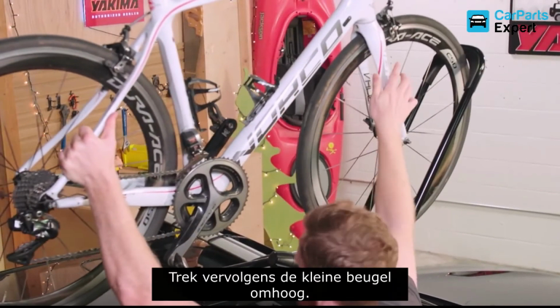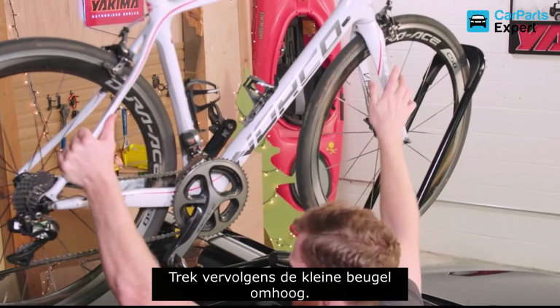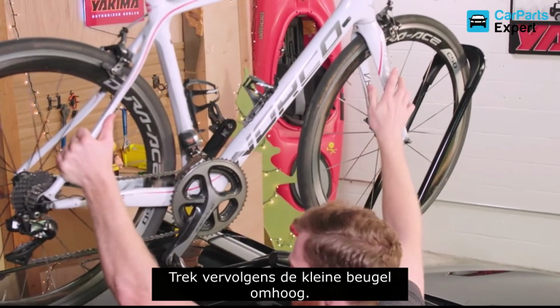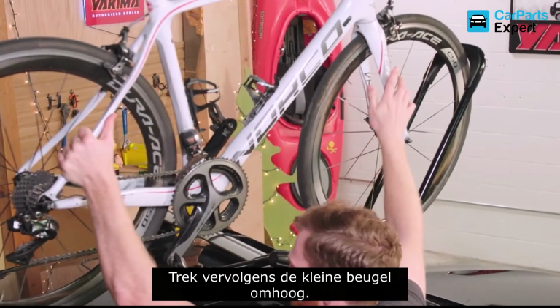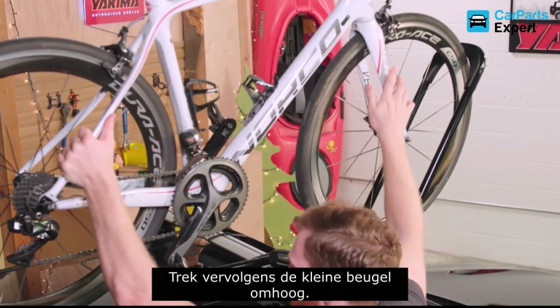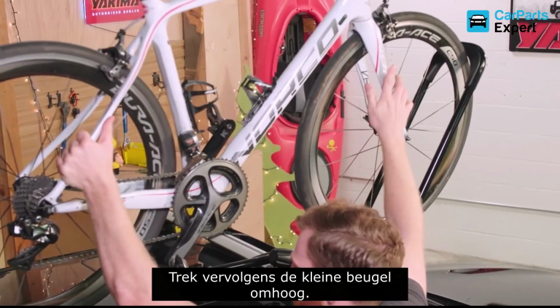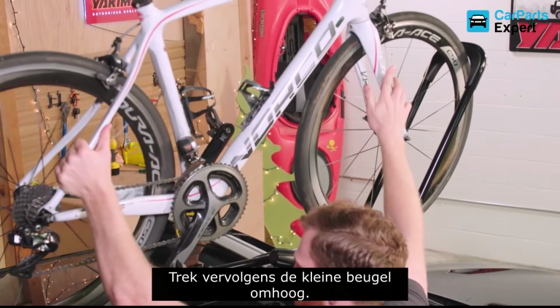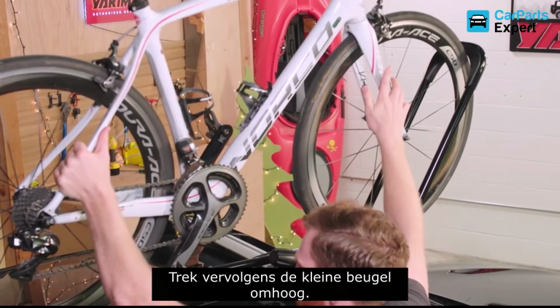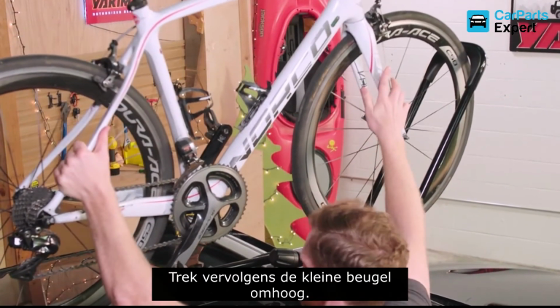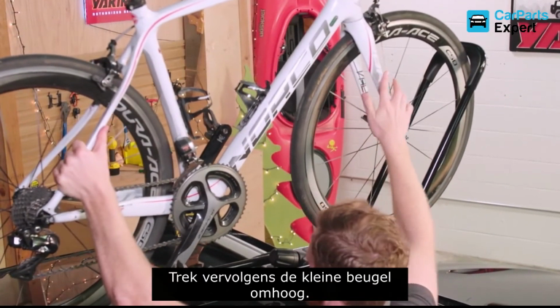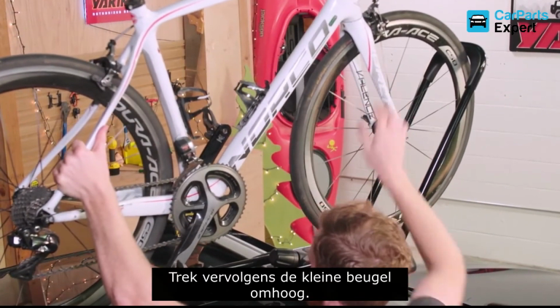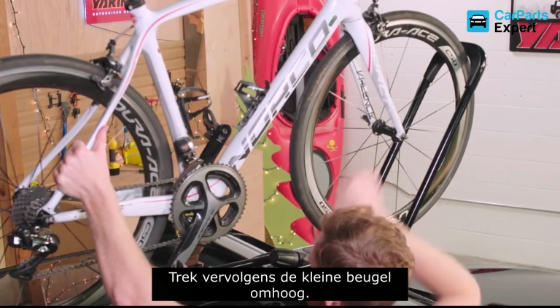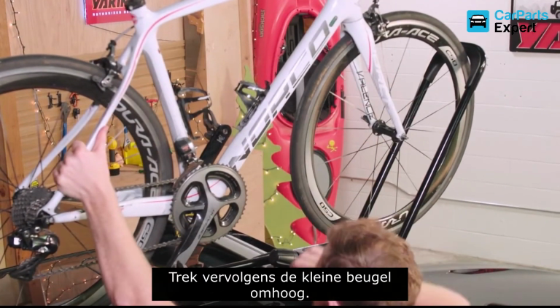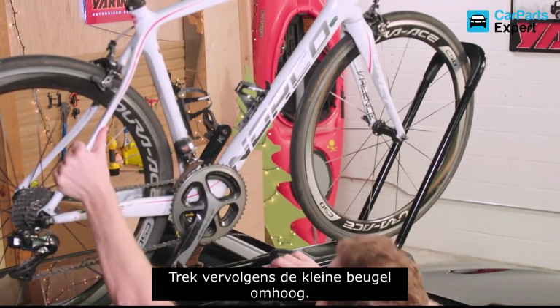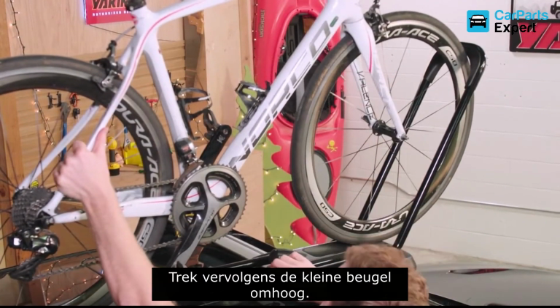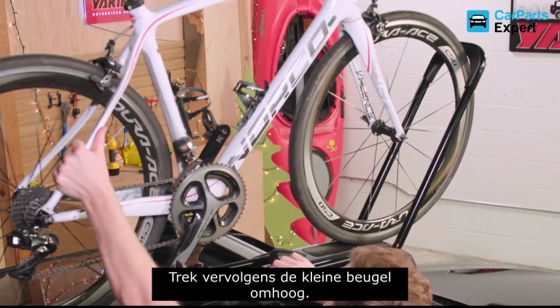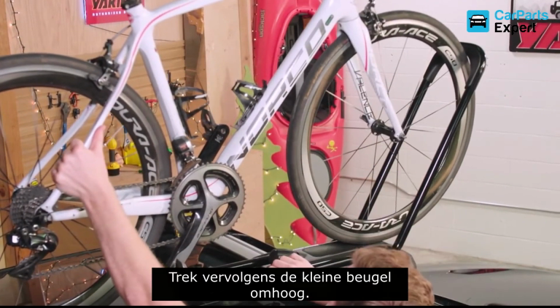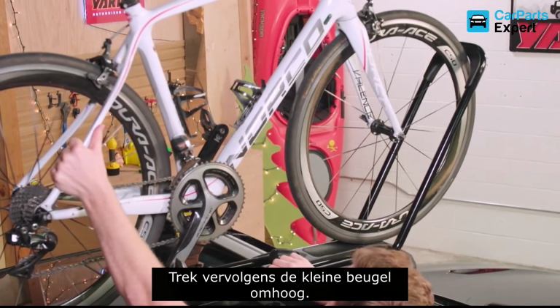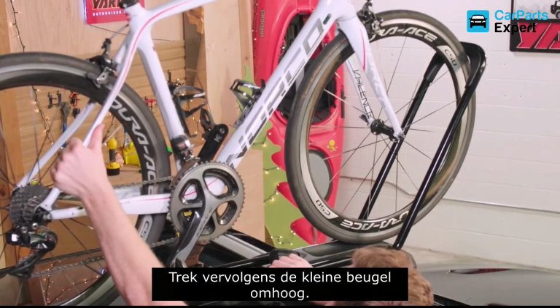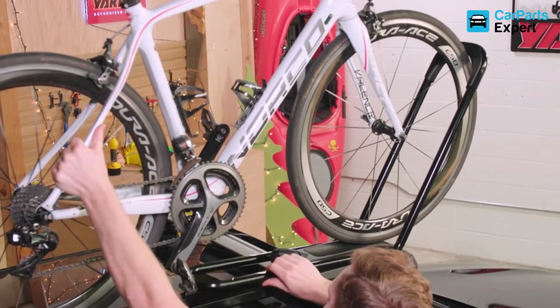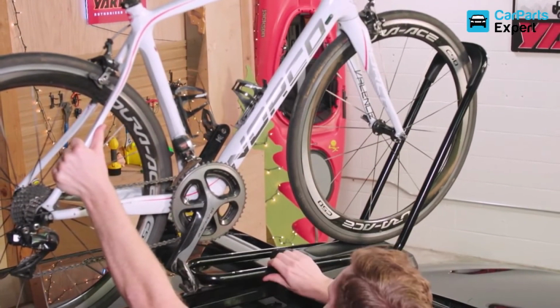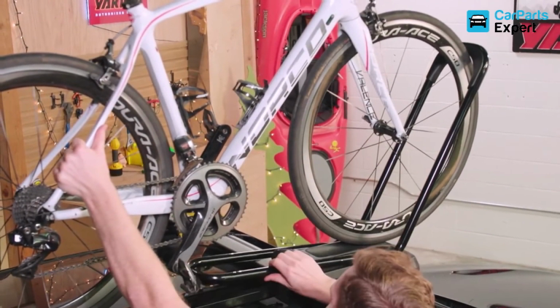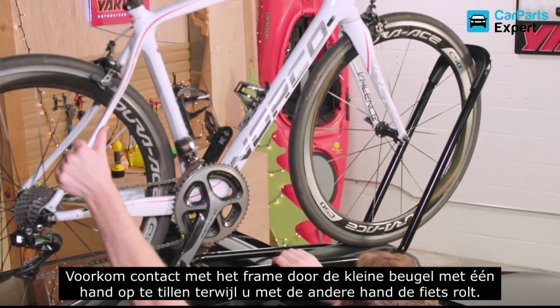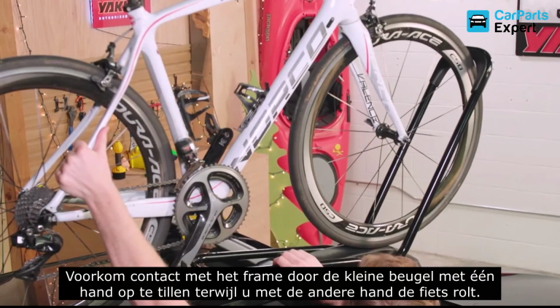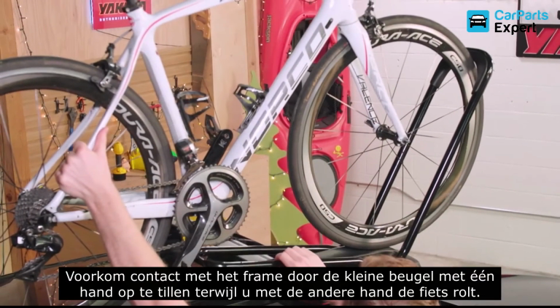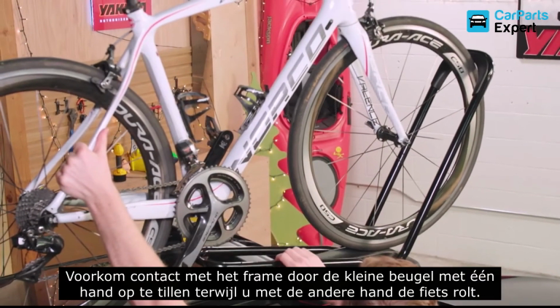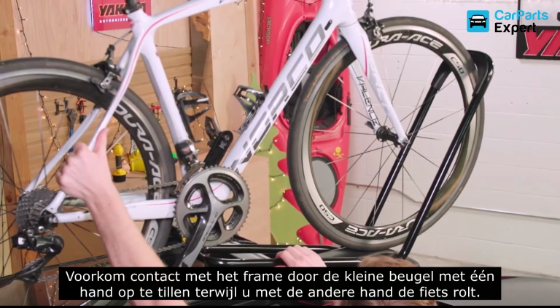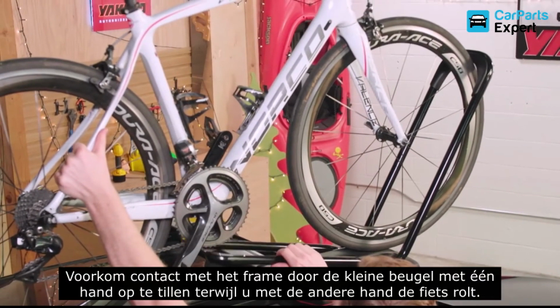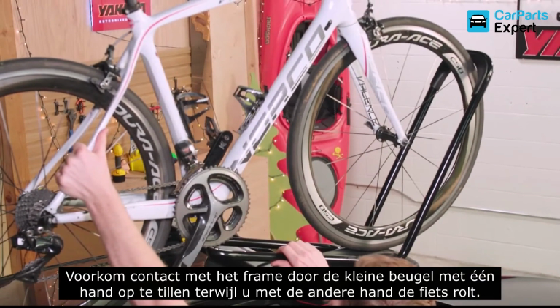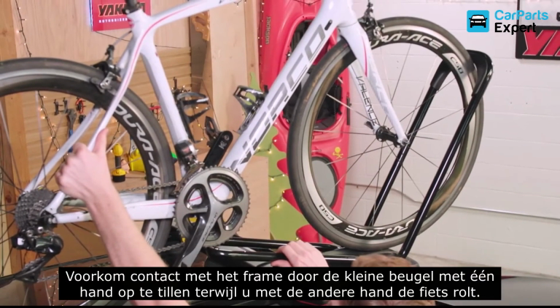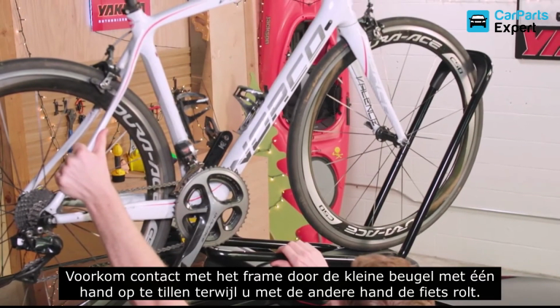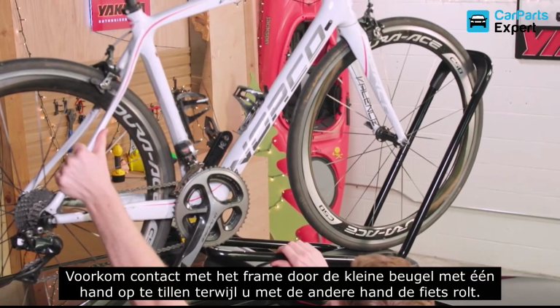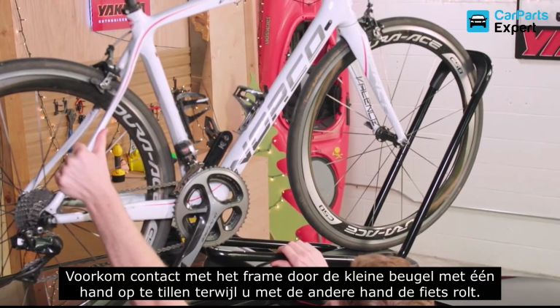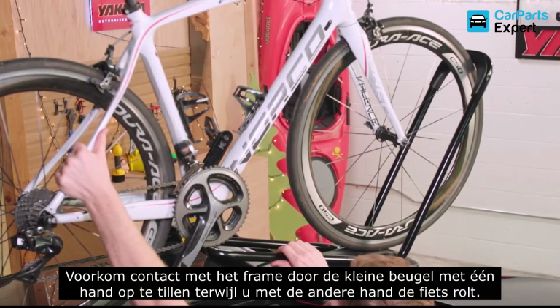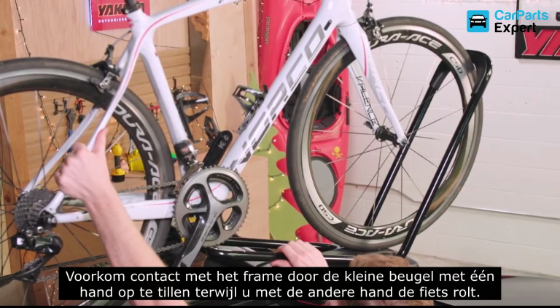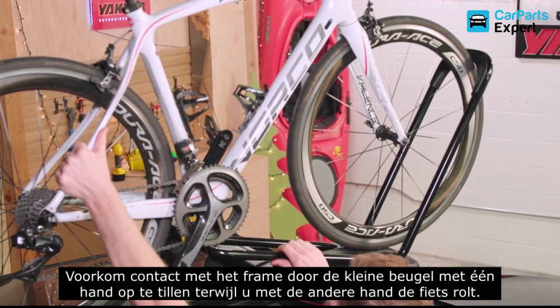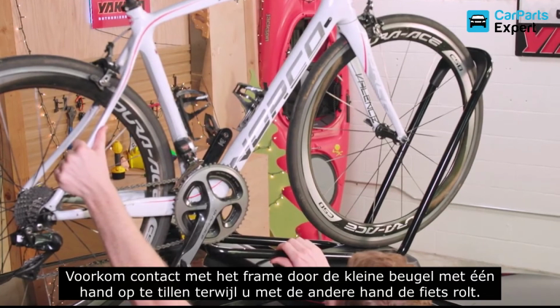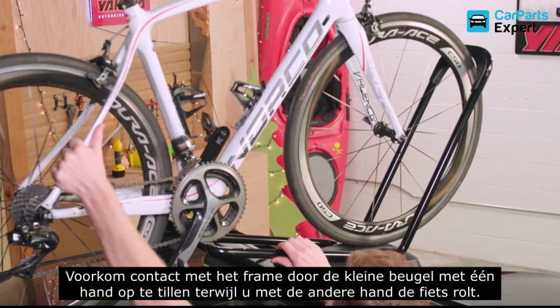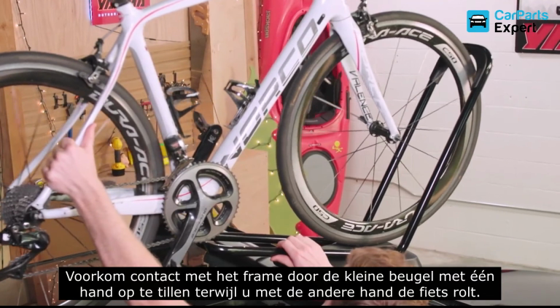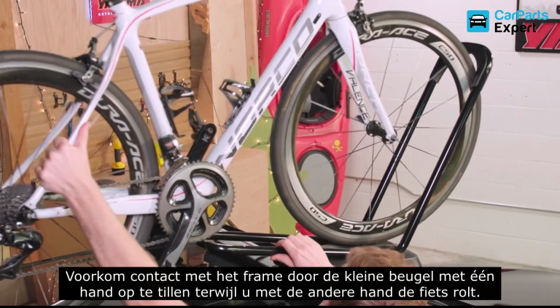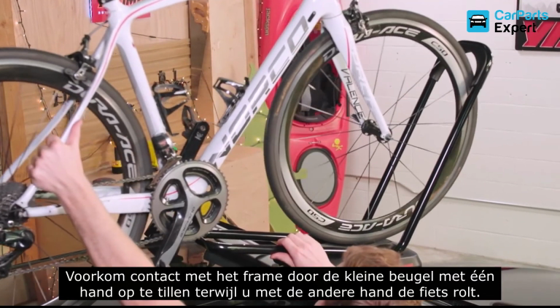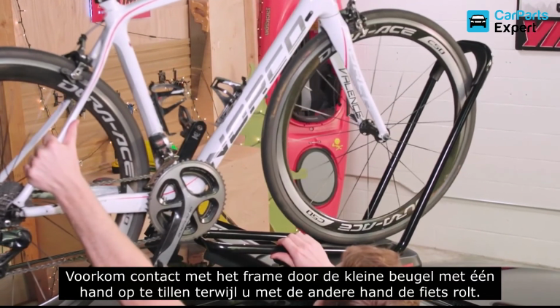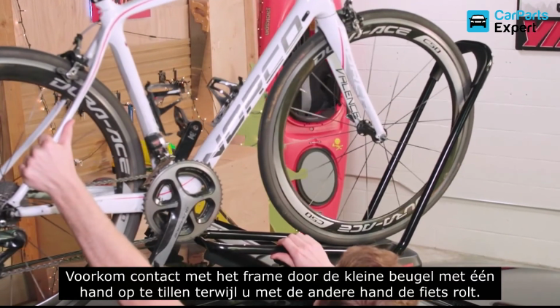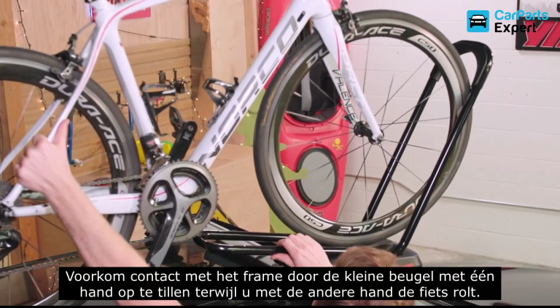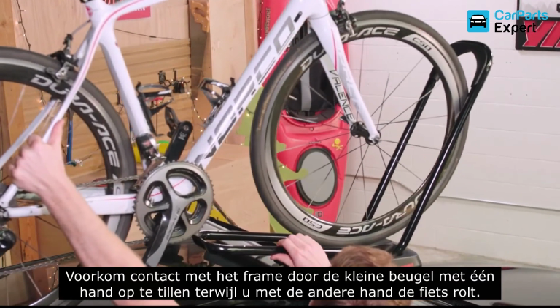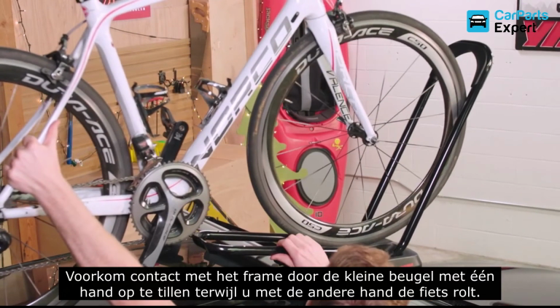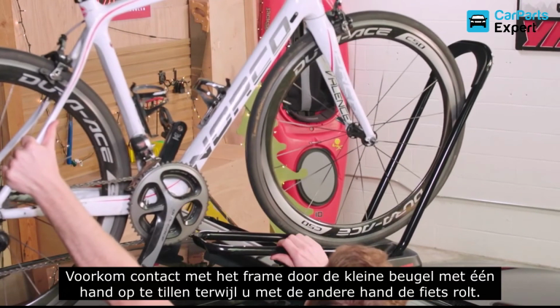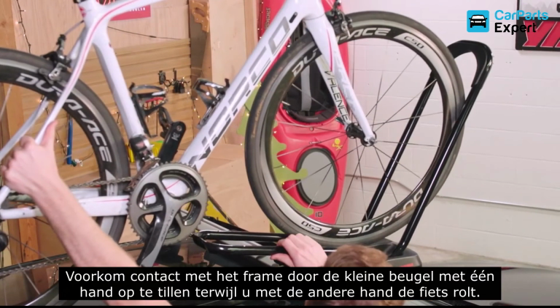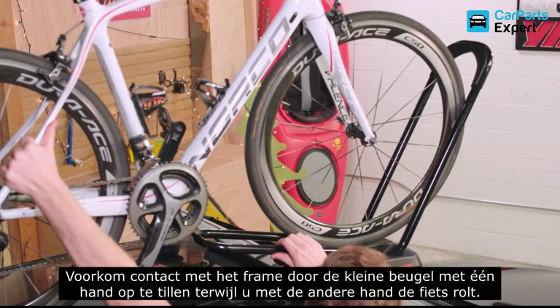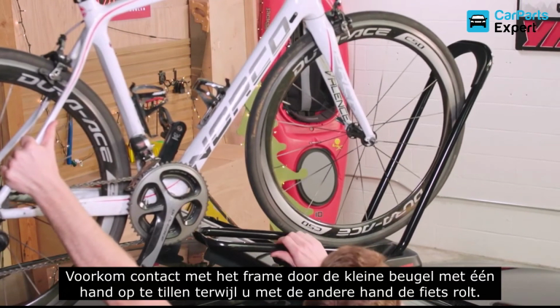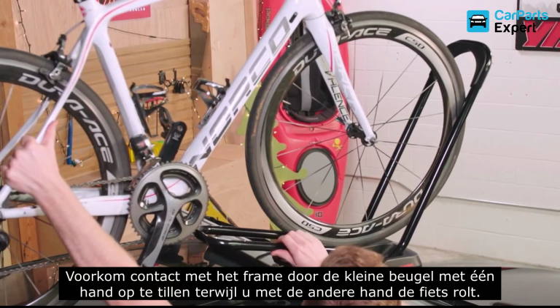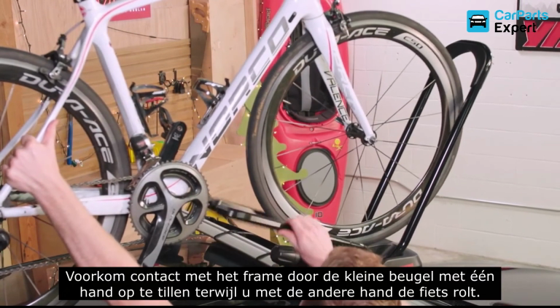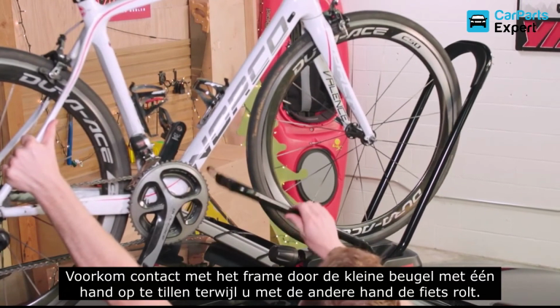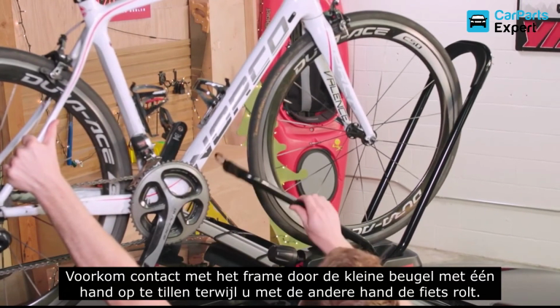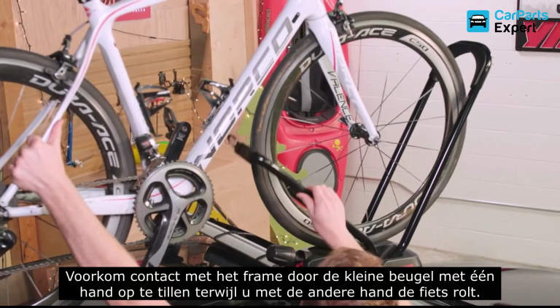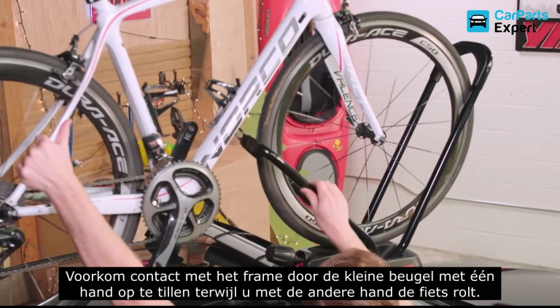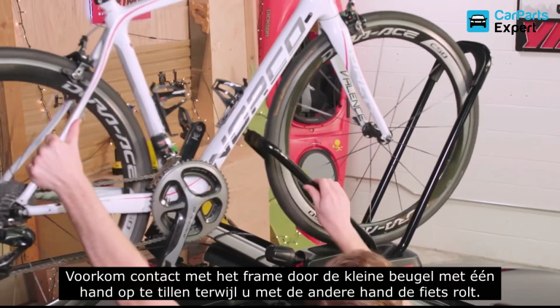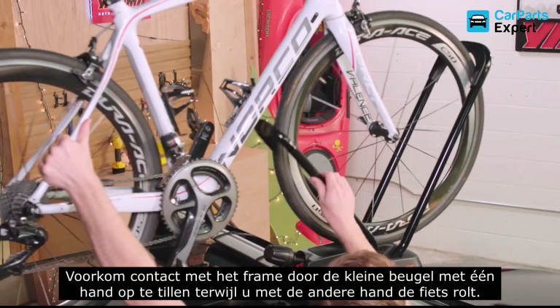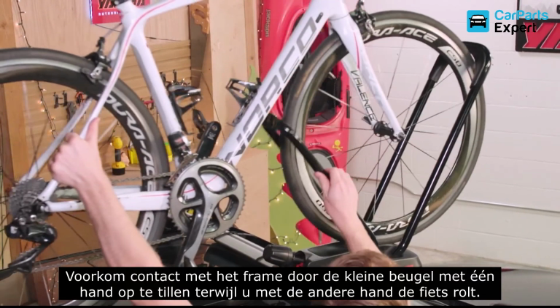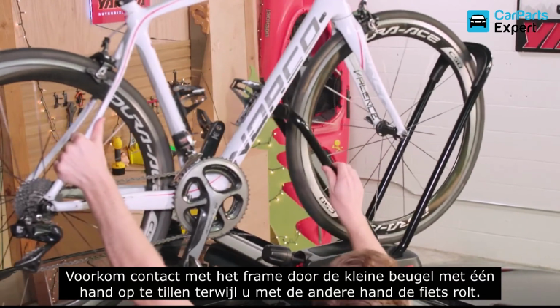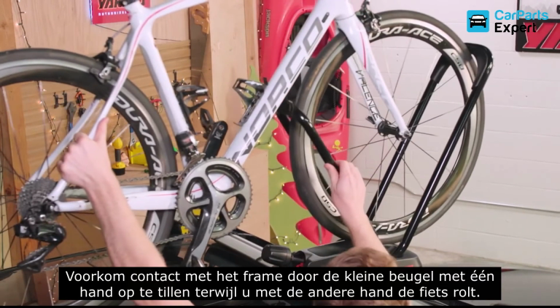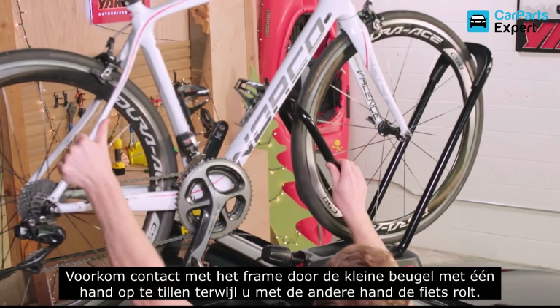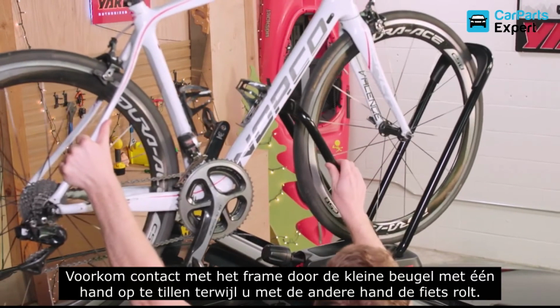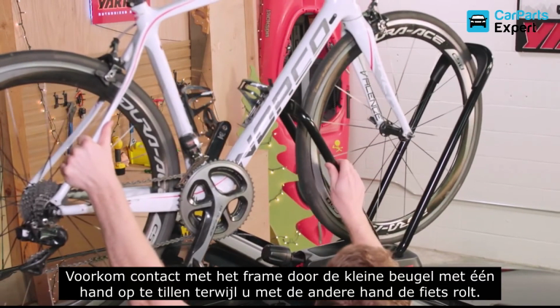Then, raise the small hoop into place. You can avoid frame contact by lifting the small hoop with one hand, while rolling the front wheel toward the big hoop.